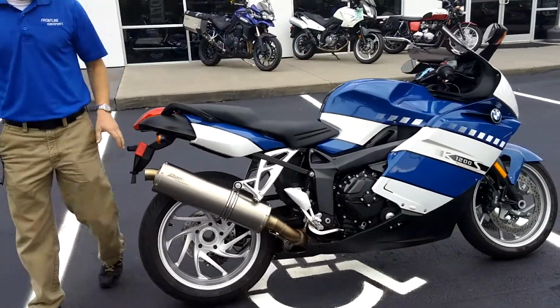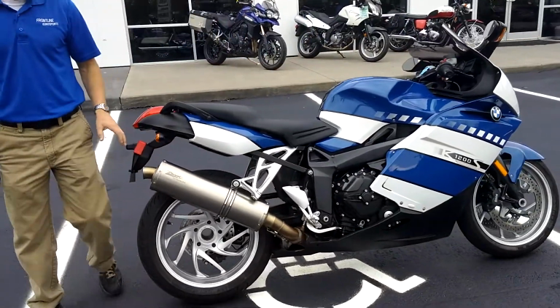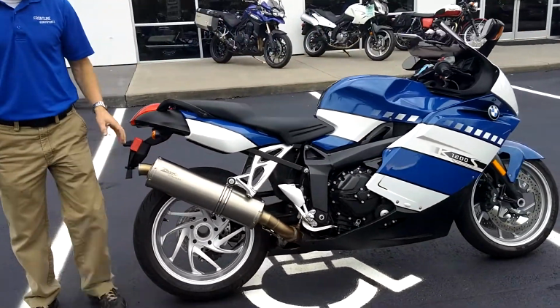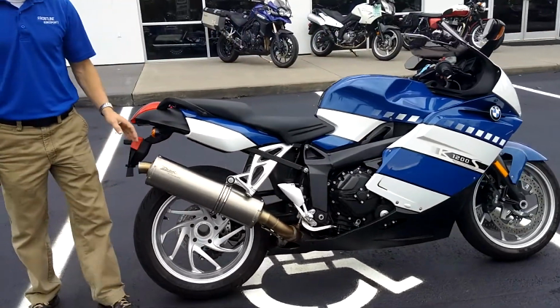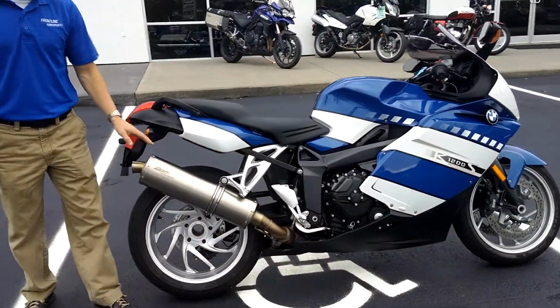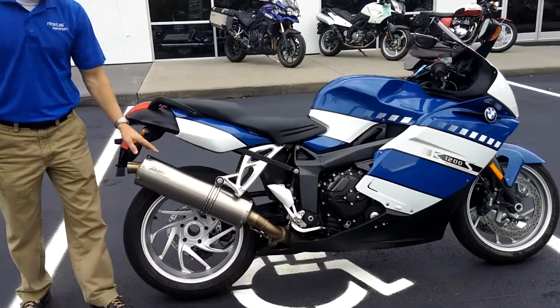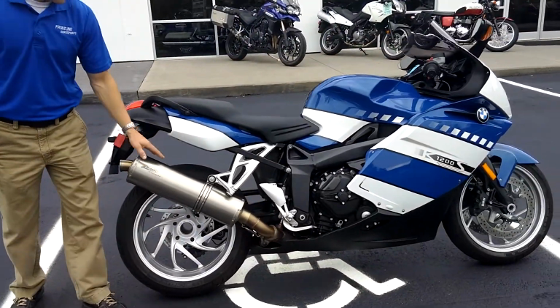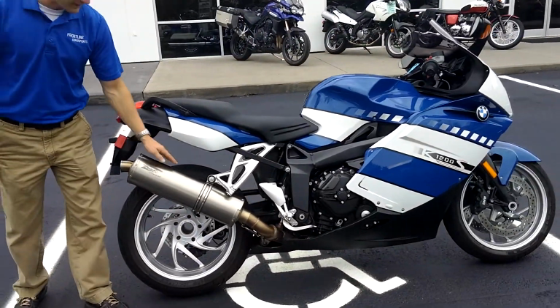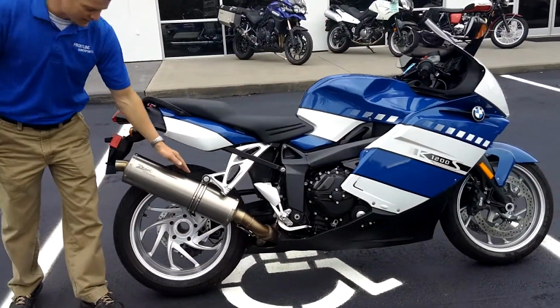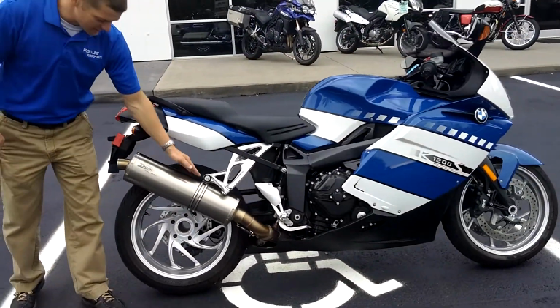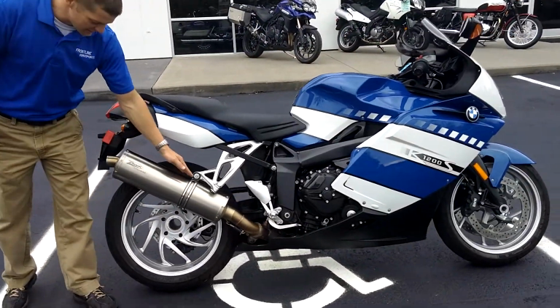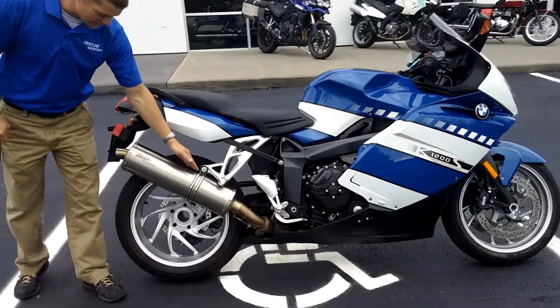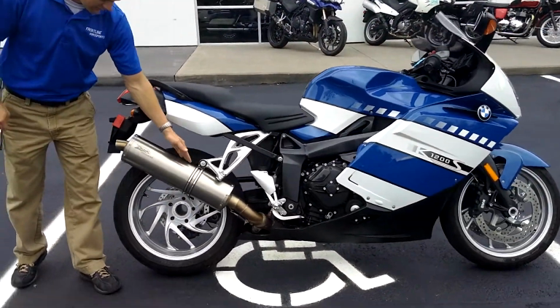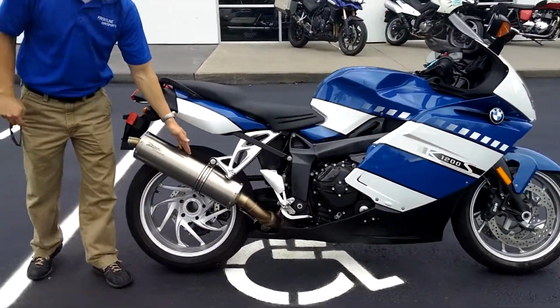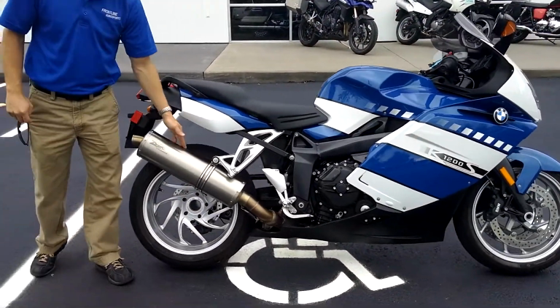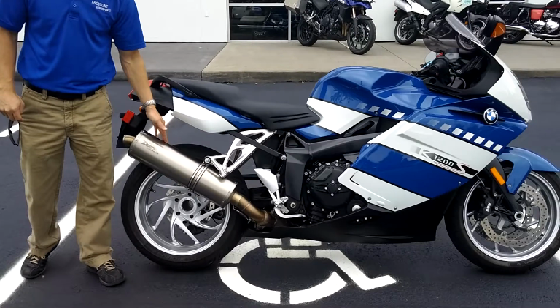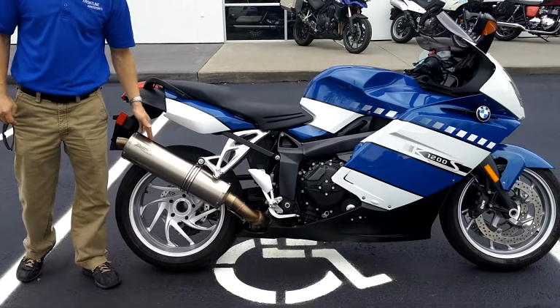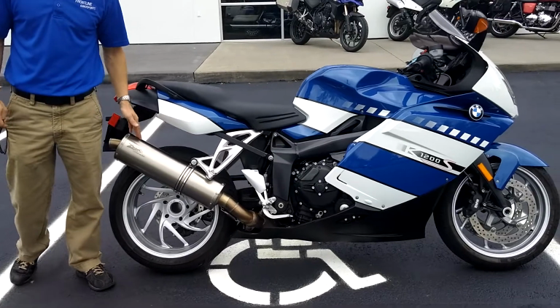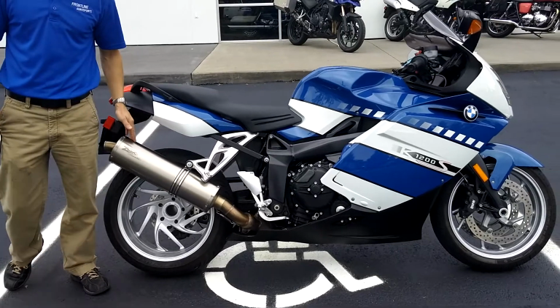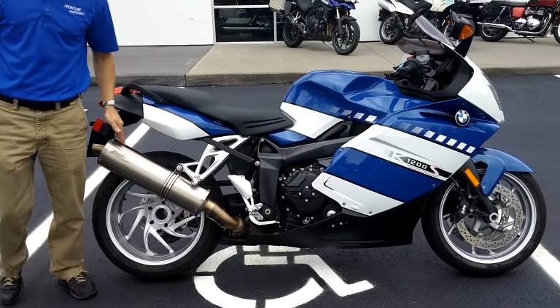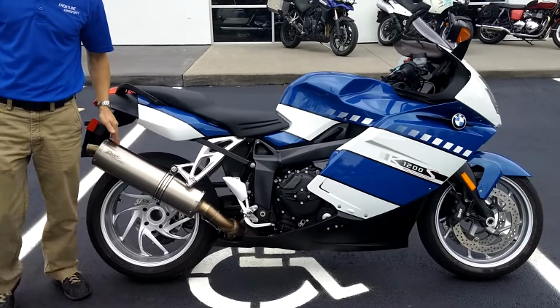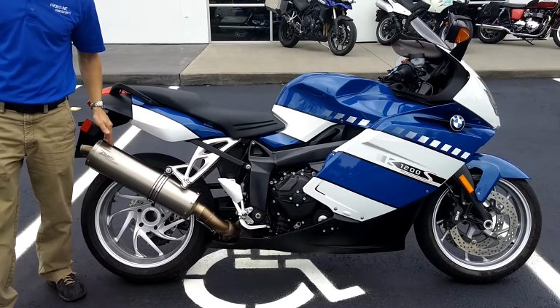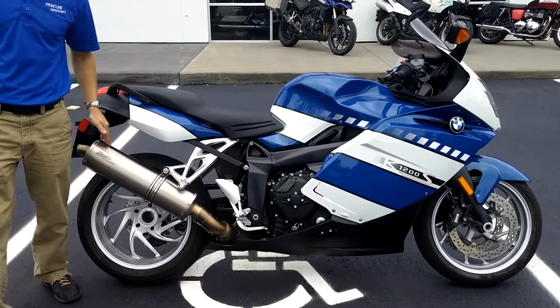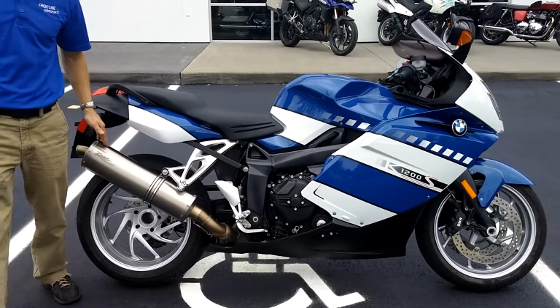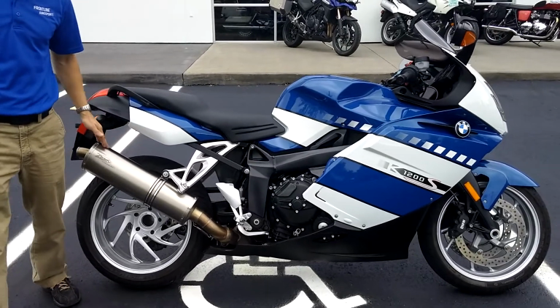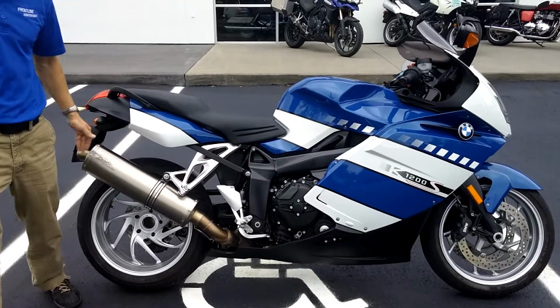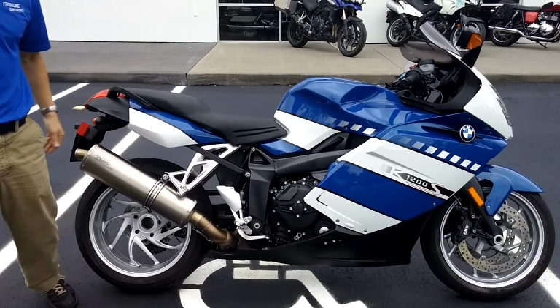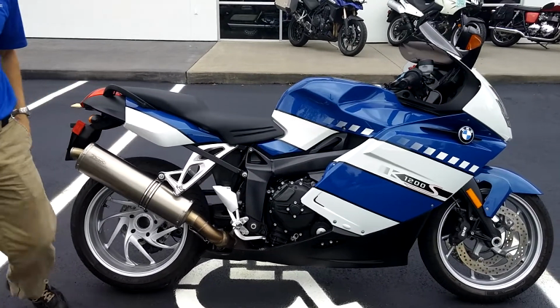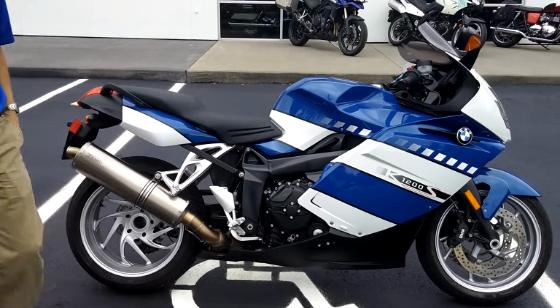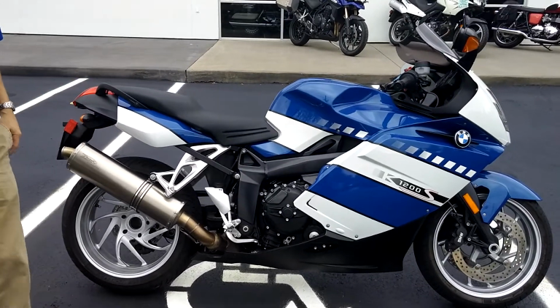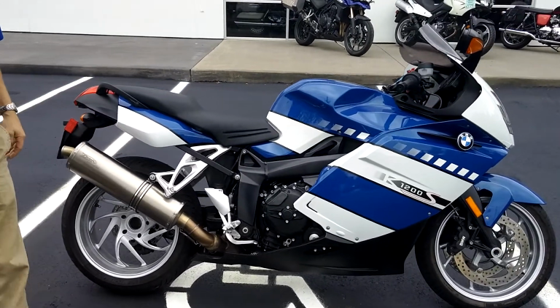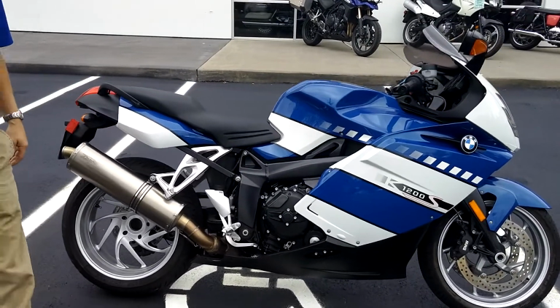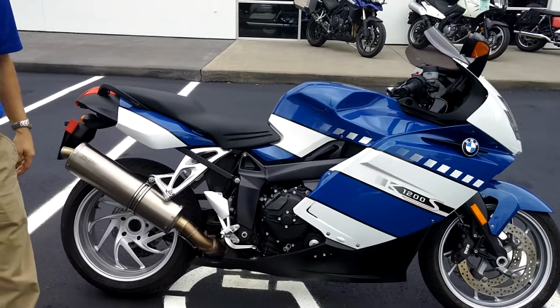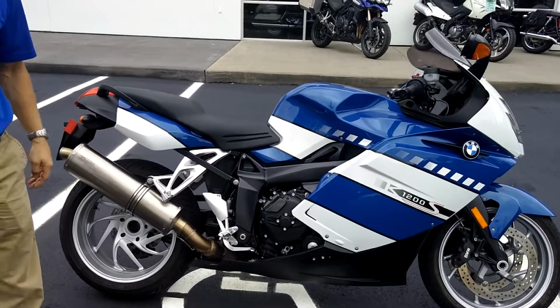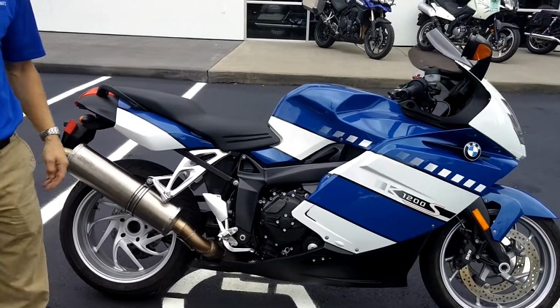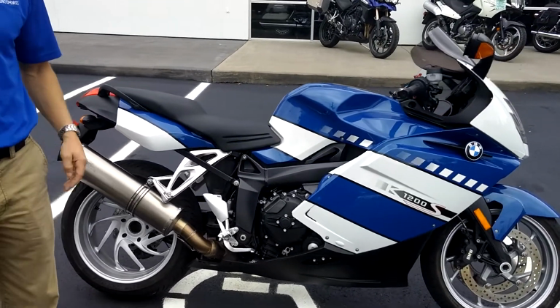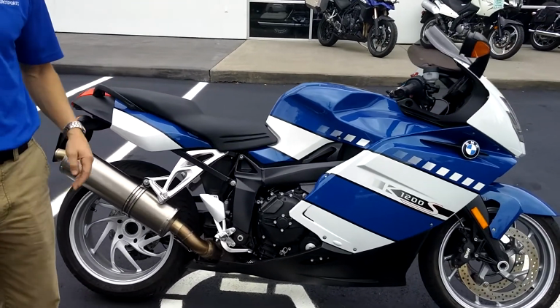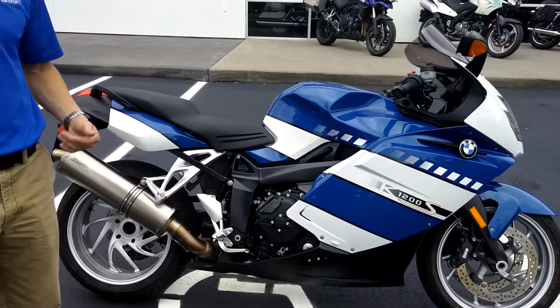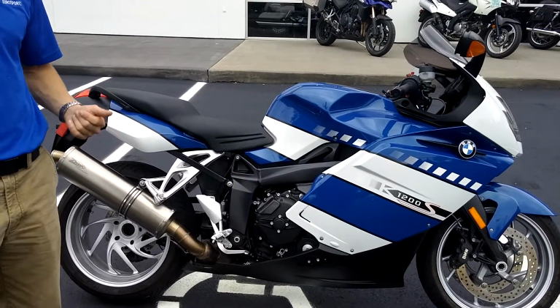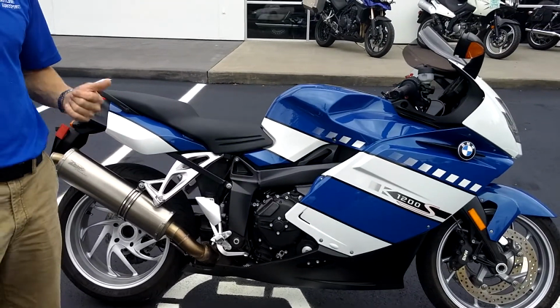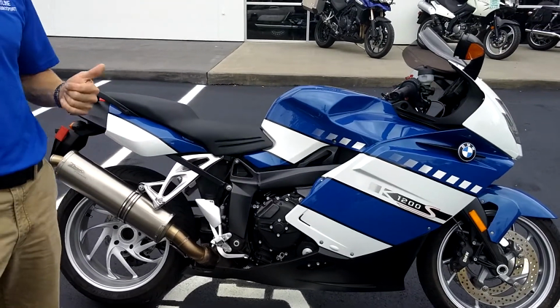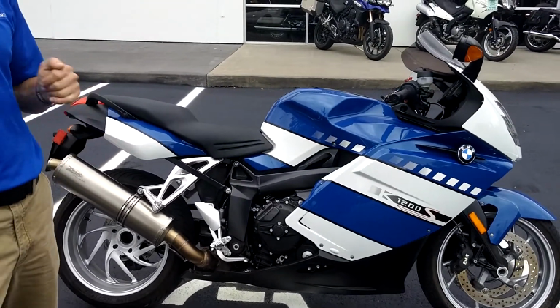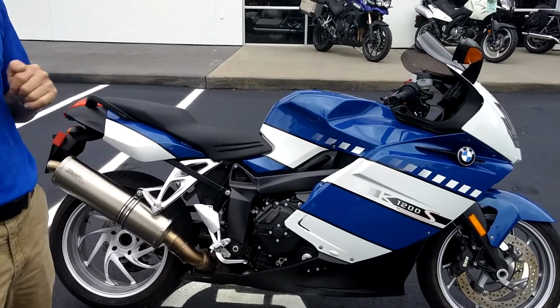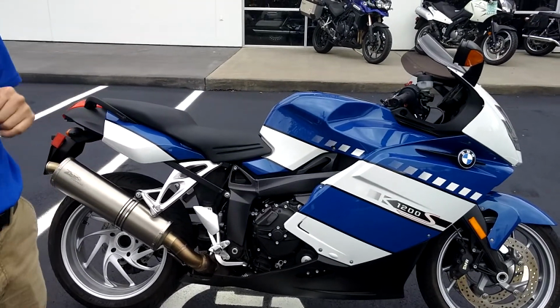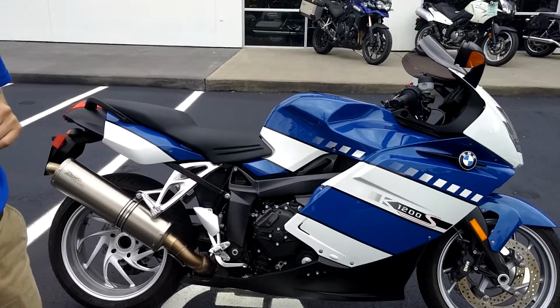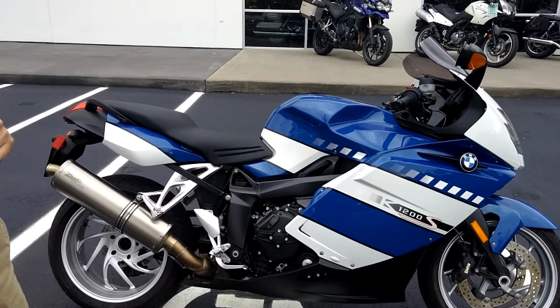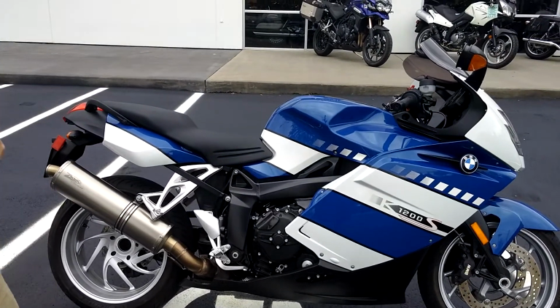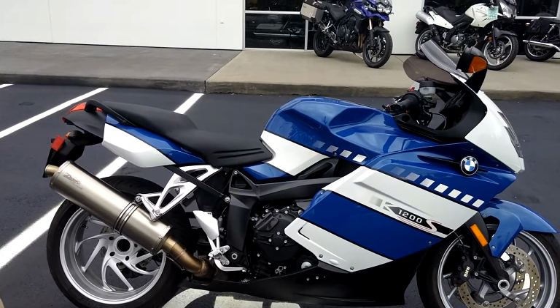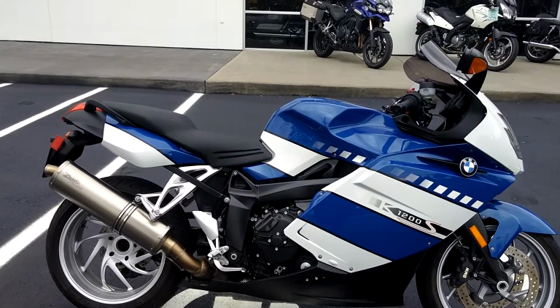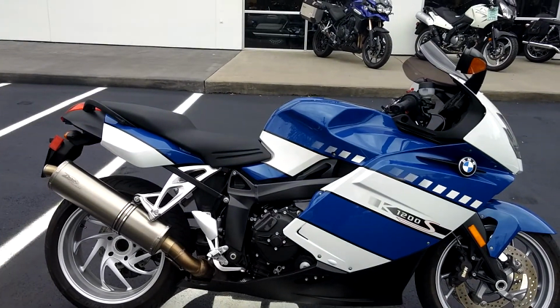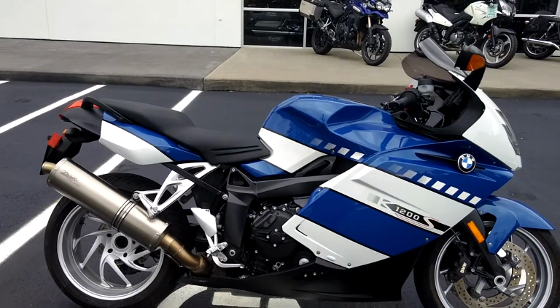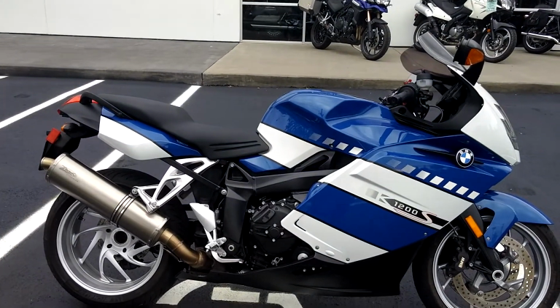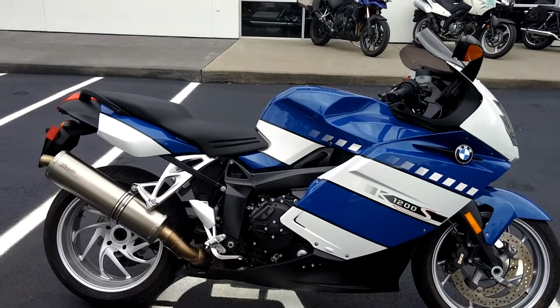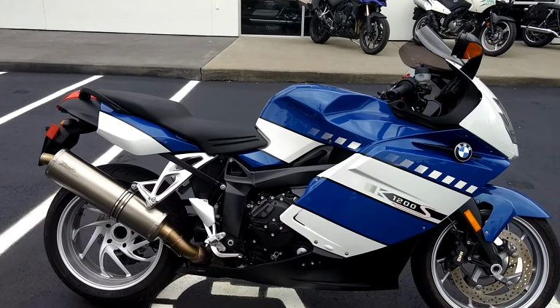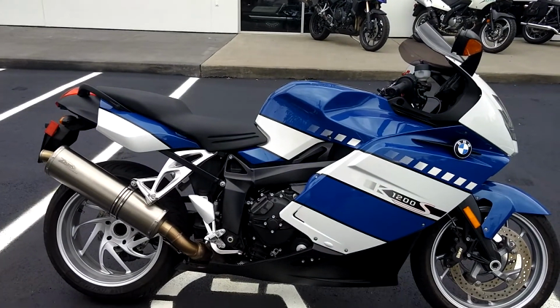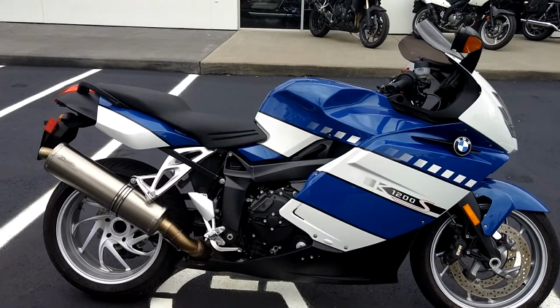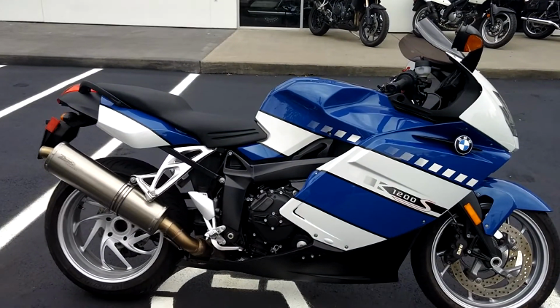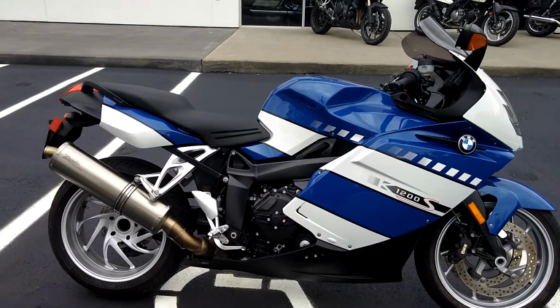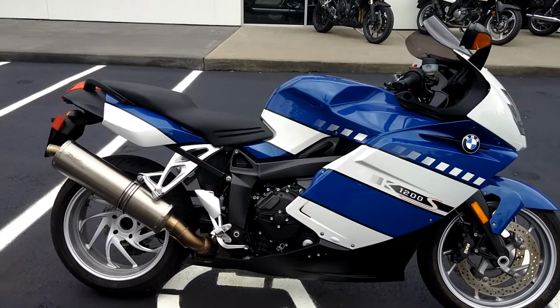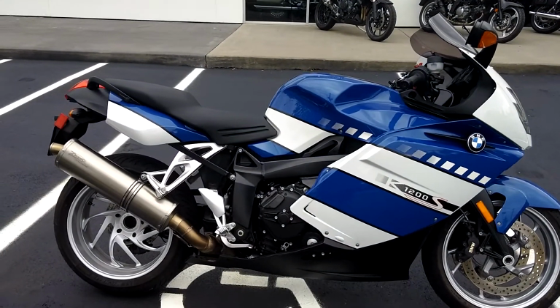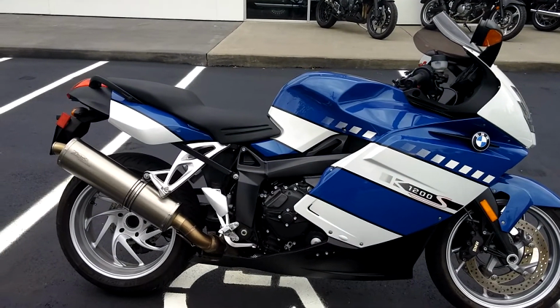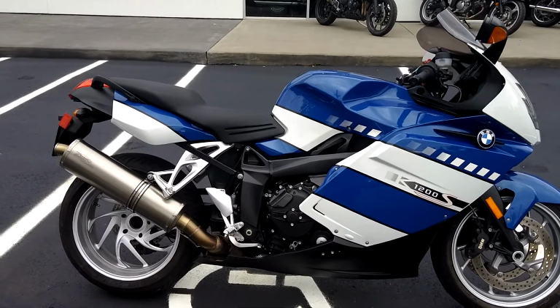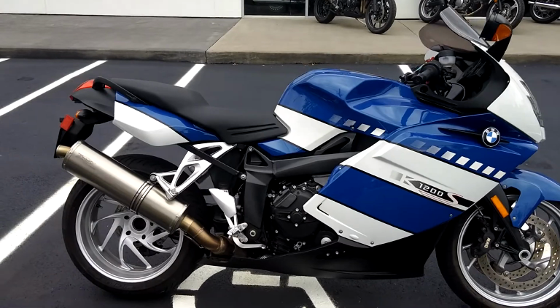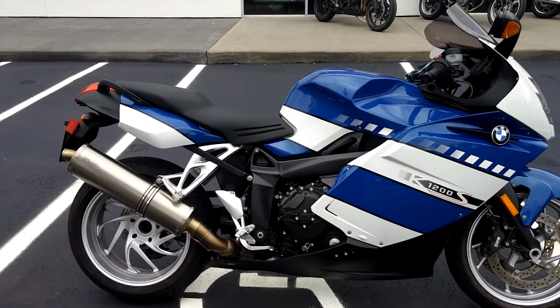One of the big additions that you'll hear is the titanium Z-Technic exhaust. We'll start it up for you in a second and give you a little audible sound on this machine.